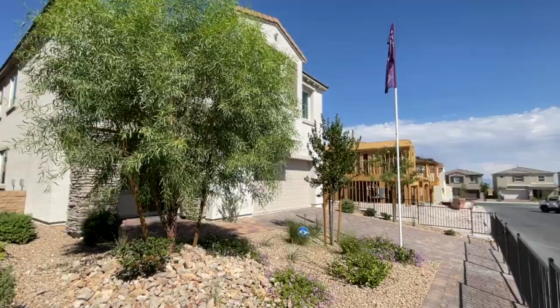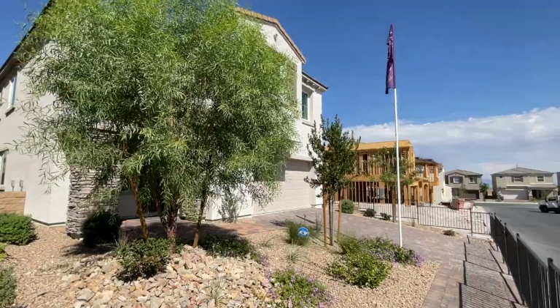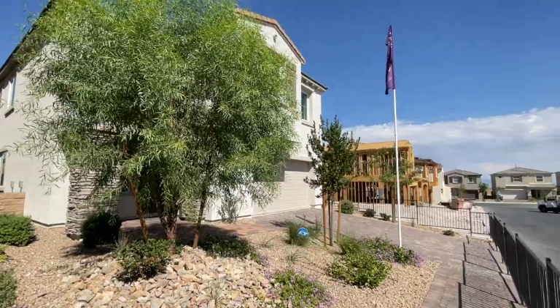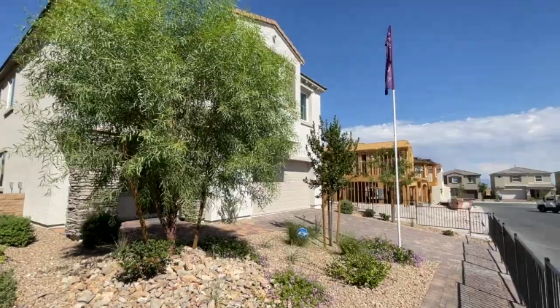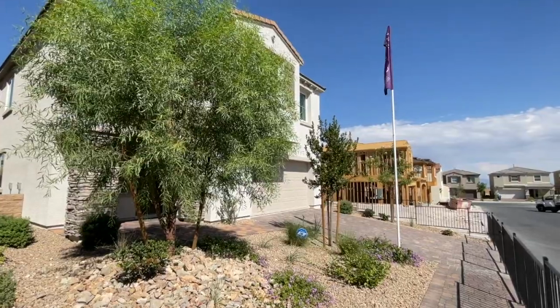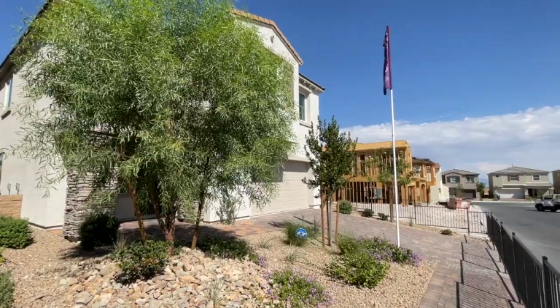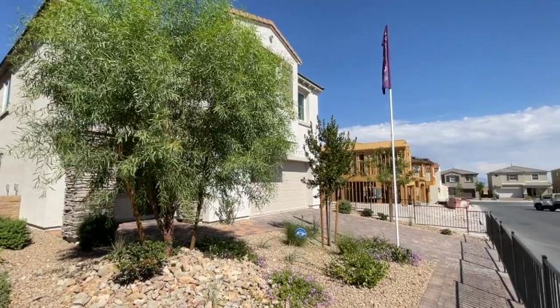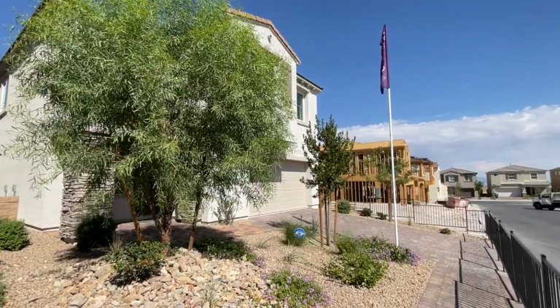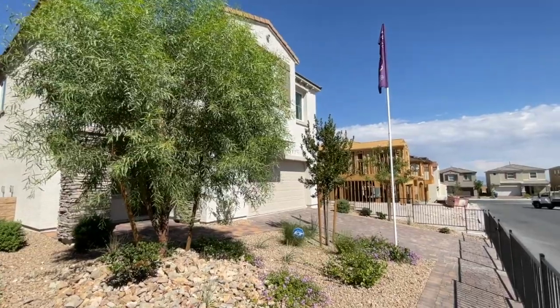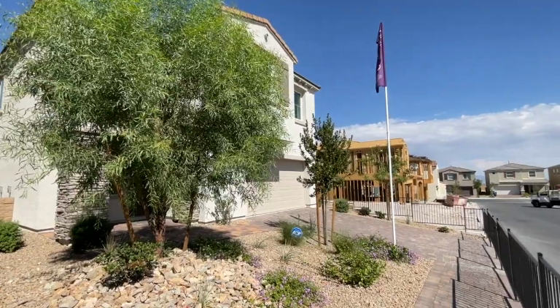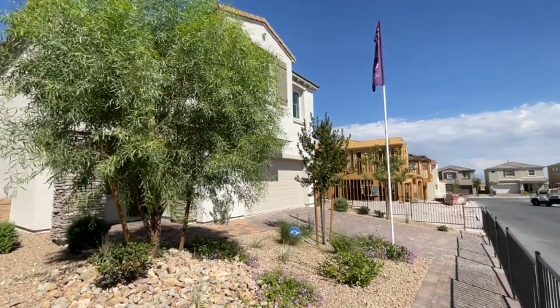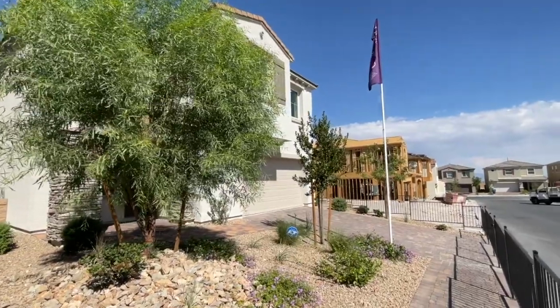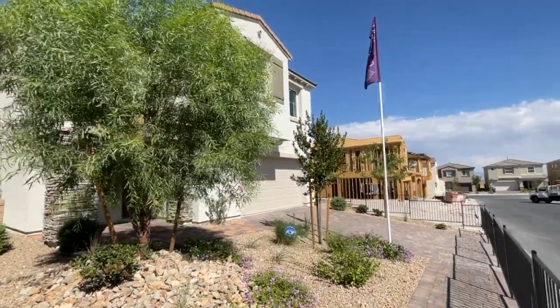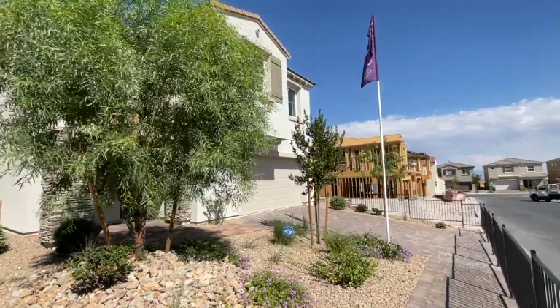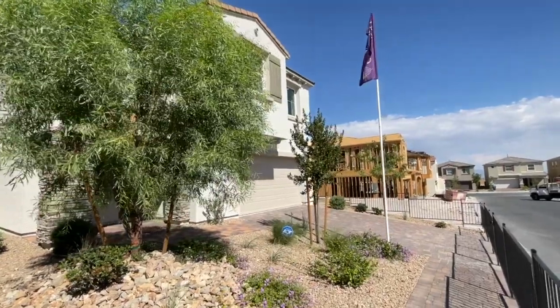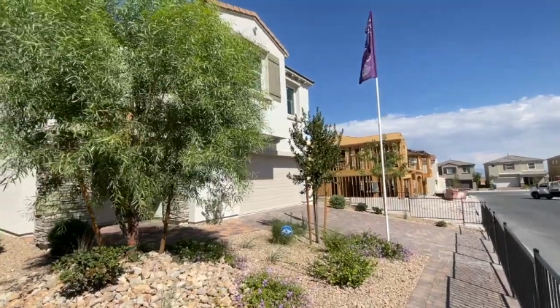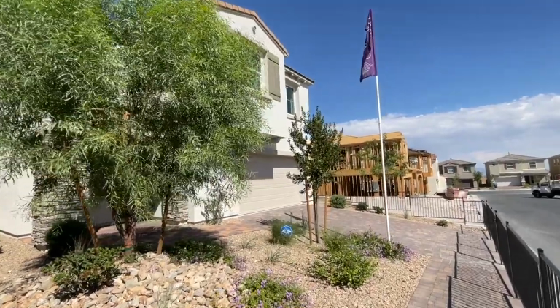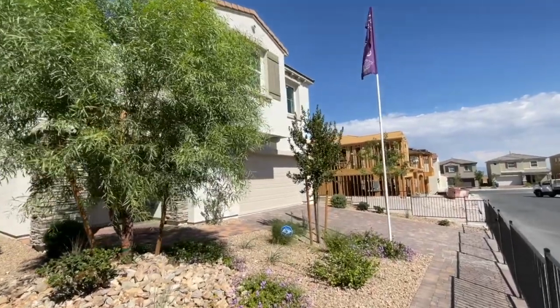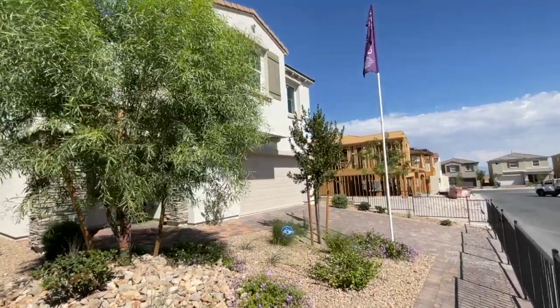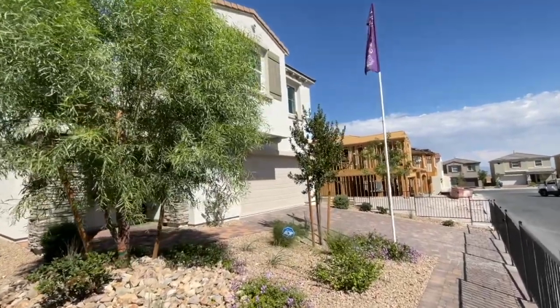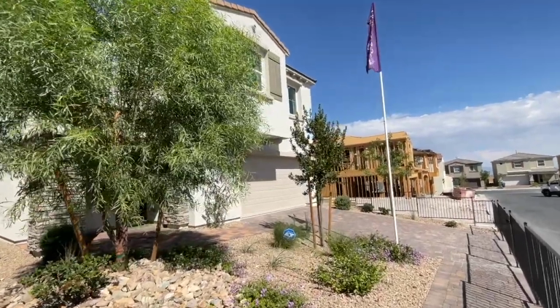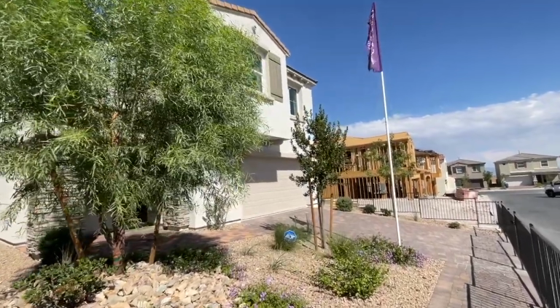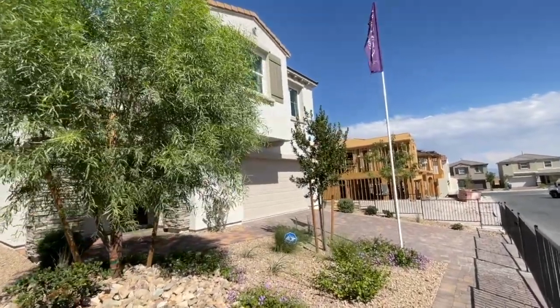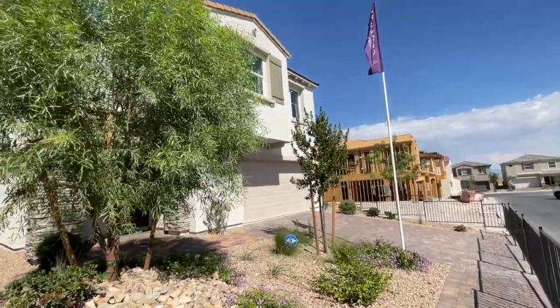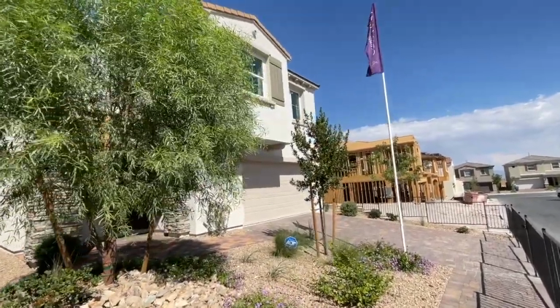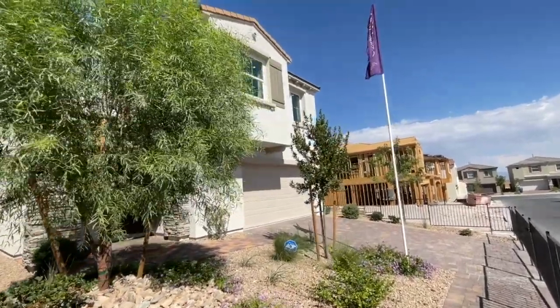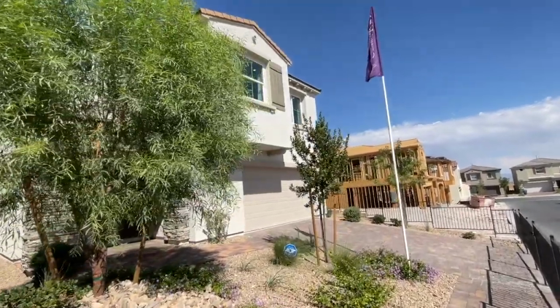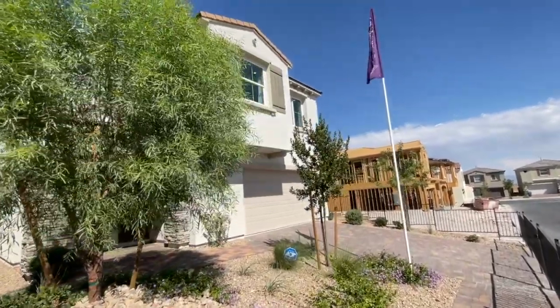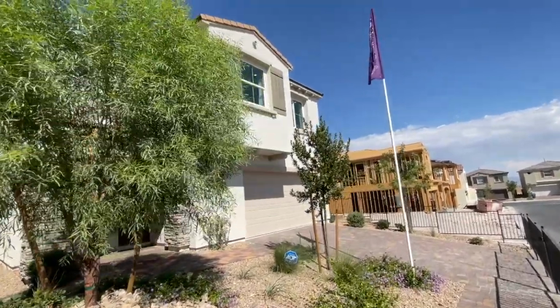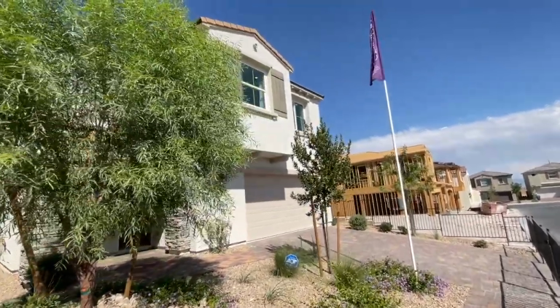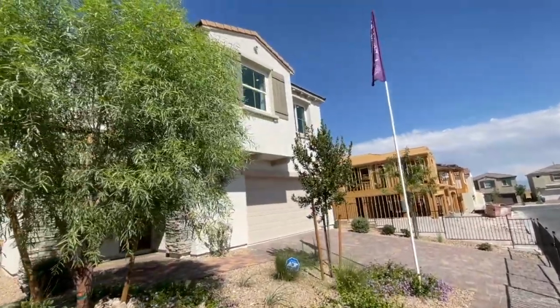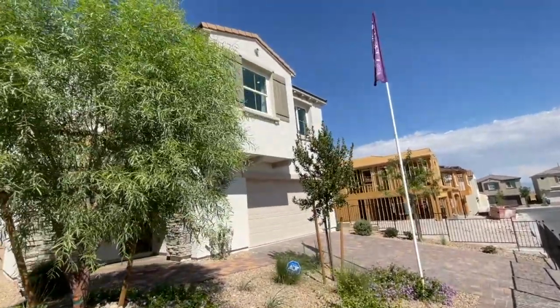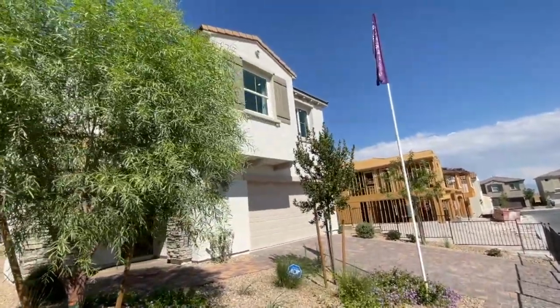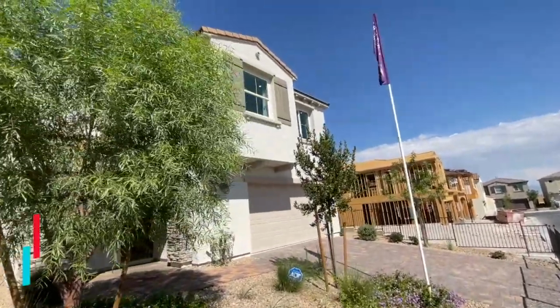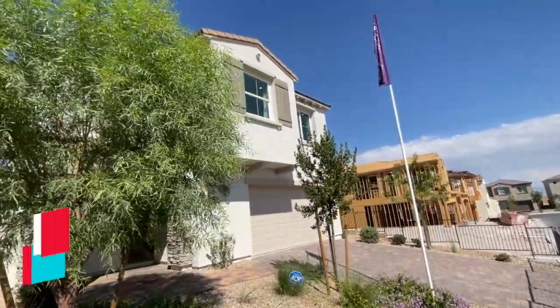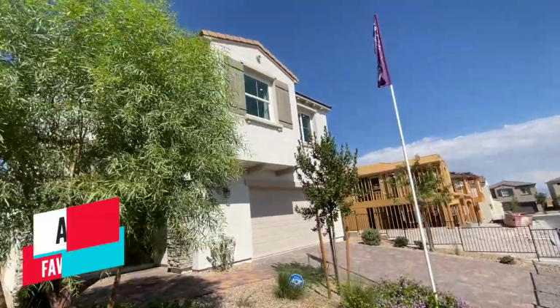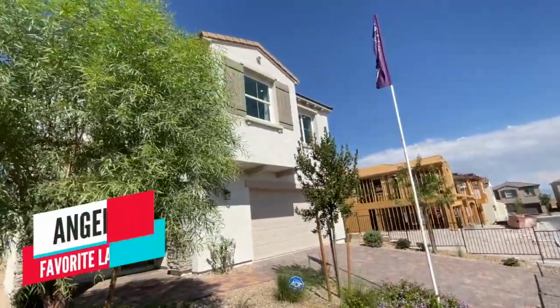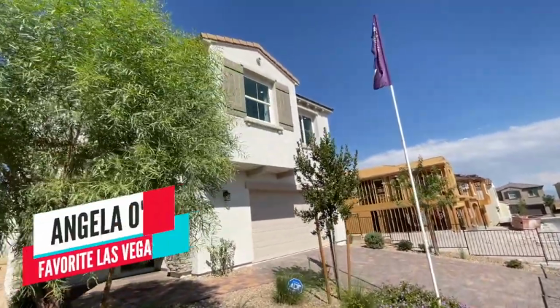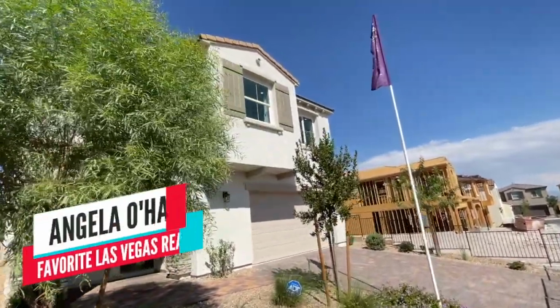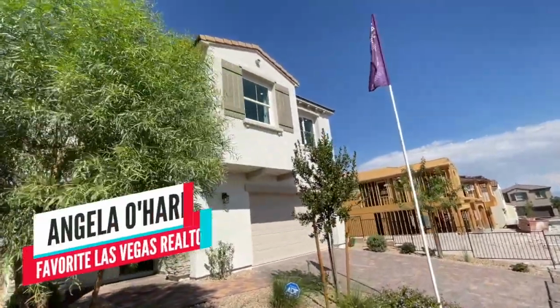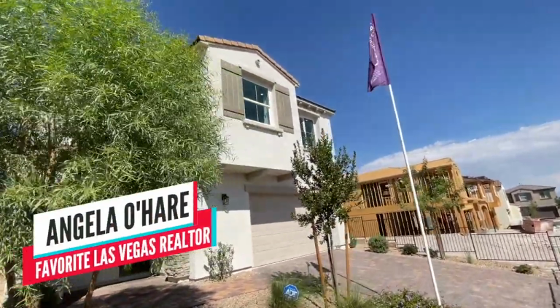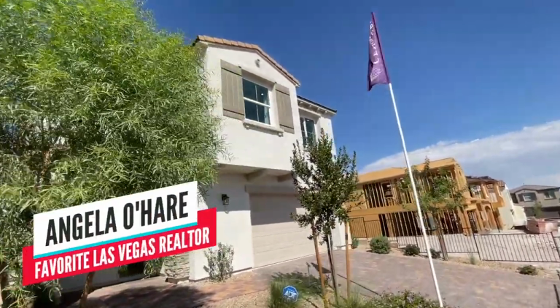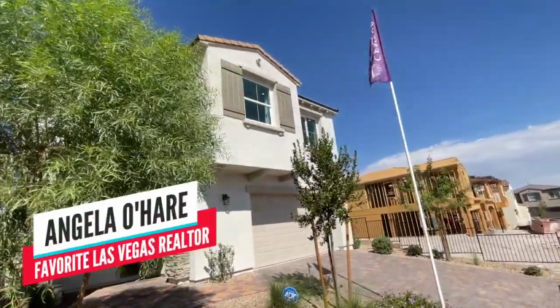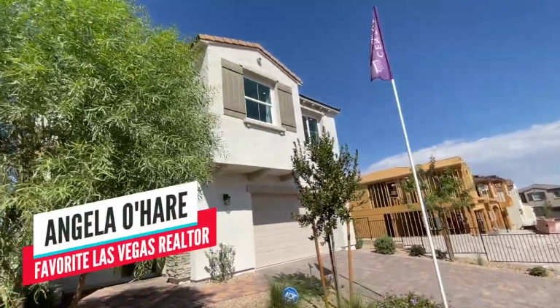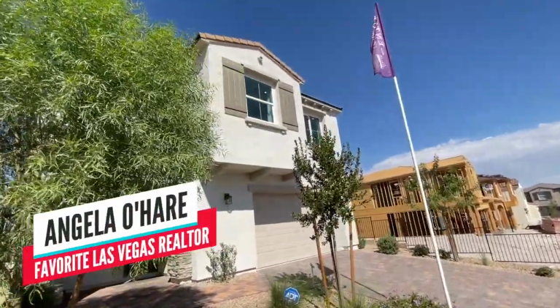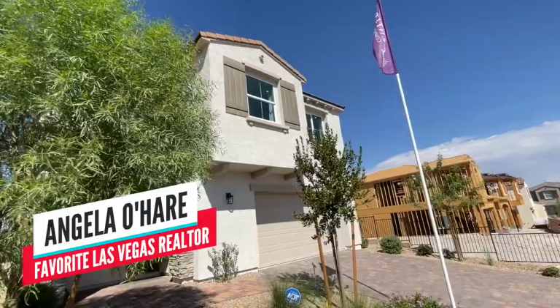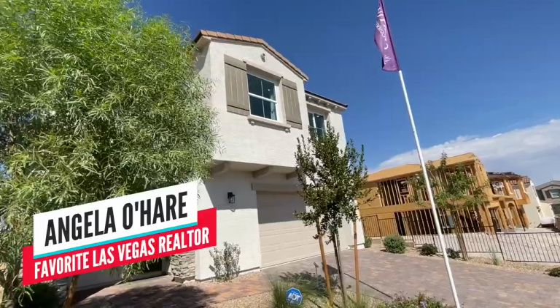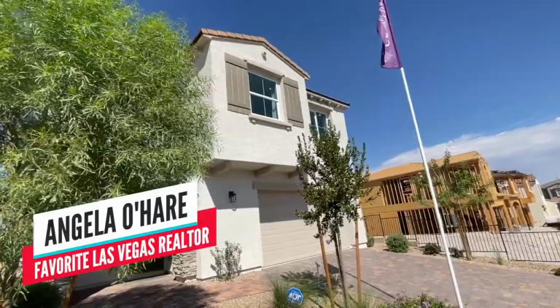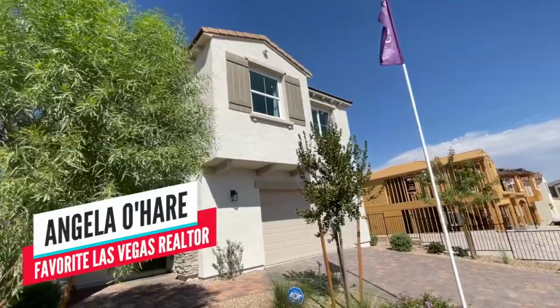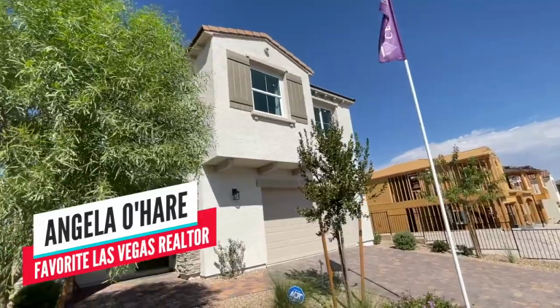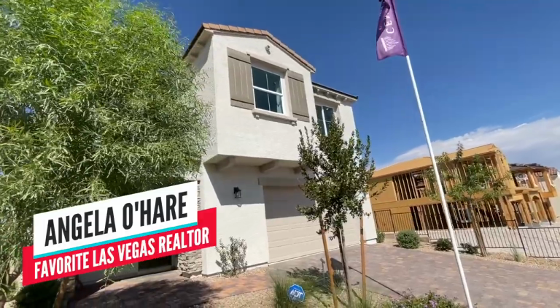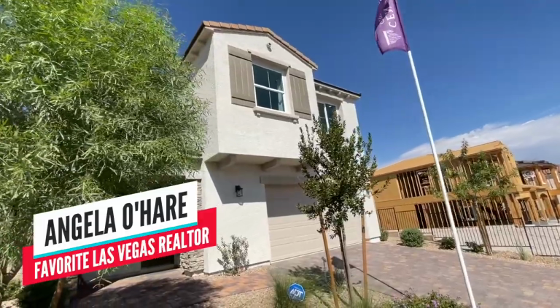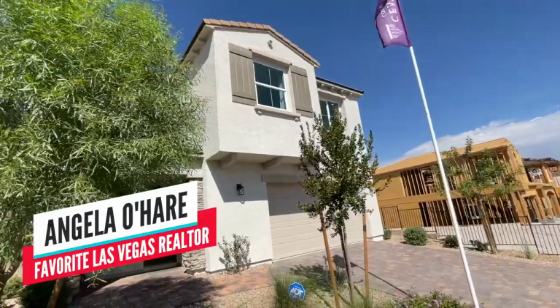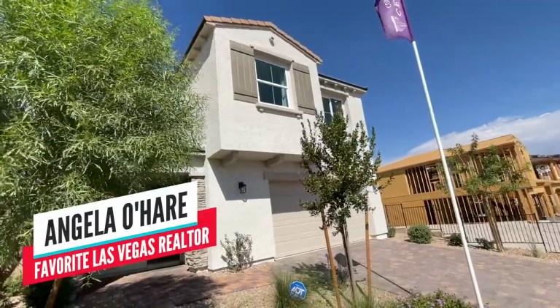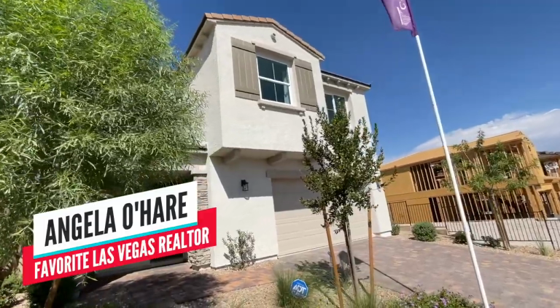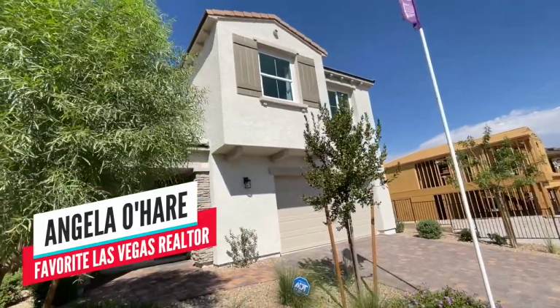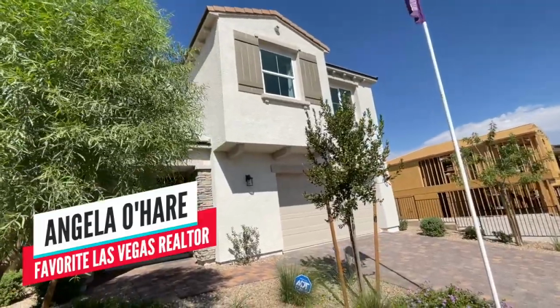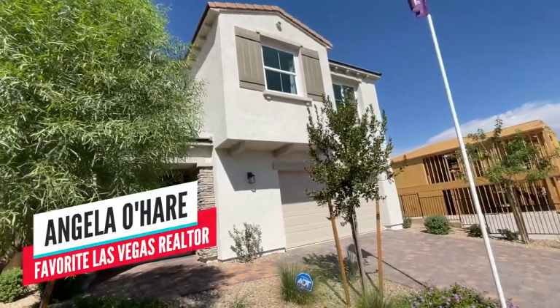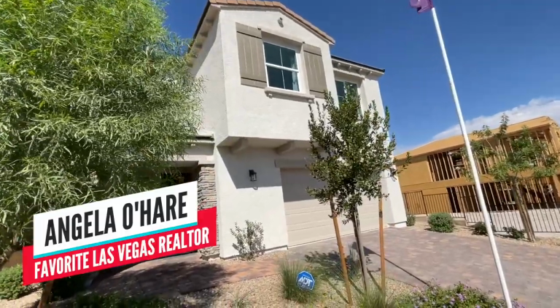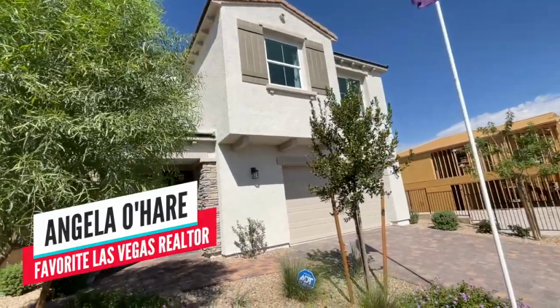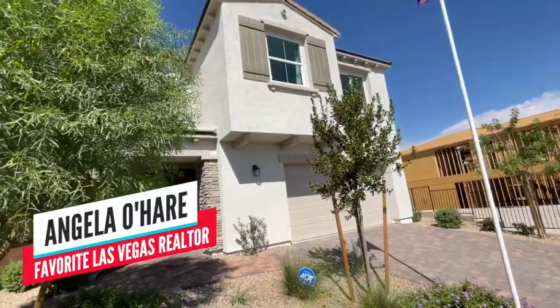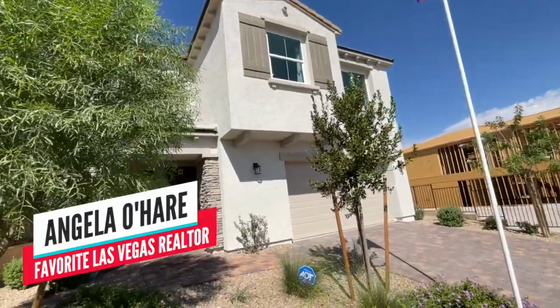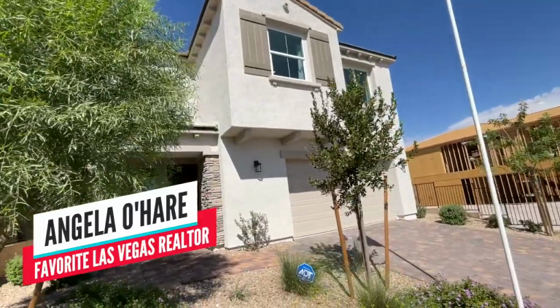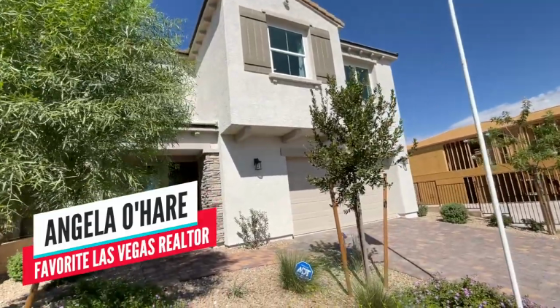Hello everyone. Guess who it is? You guessed it. It's Angela O'Hare, your favorite Las Vegas realtor.